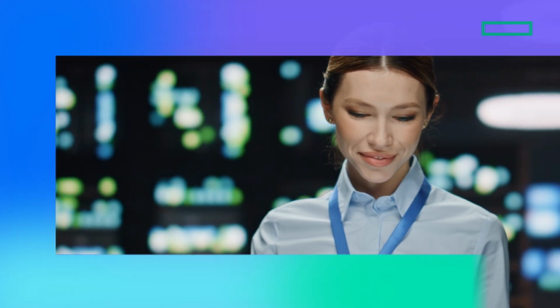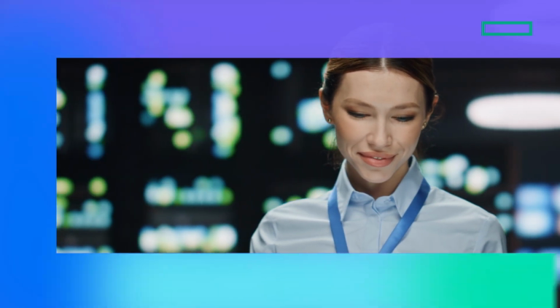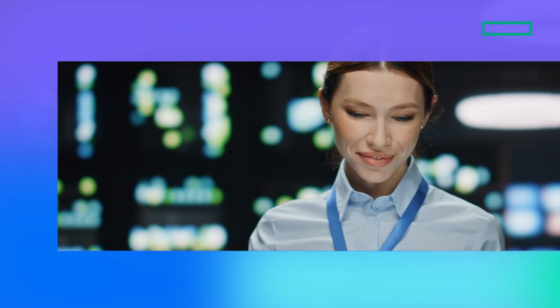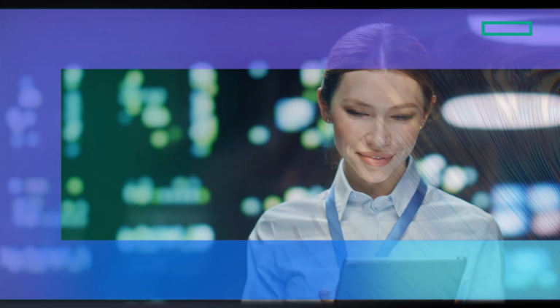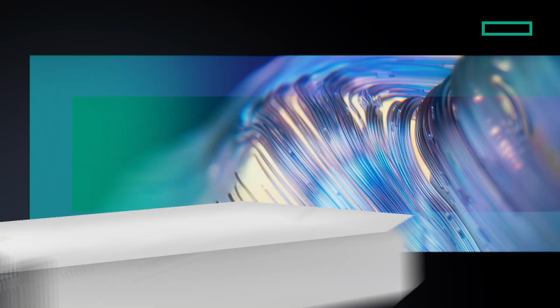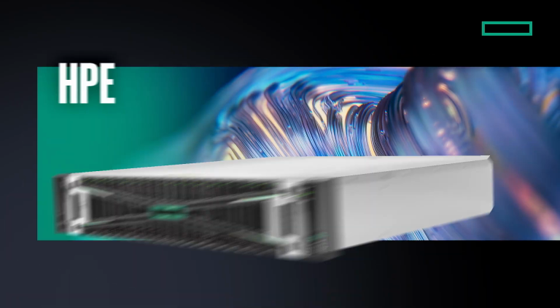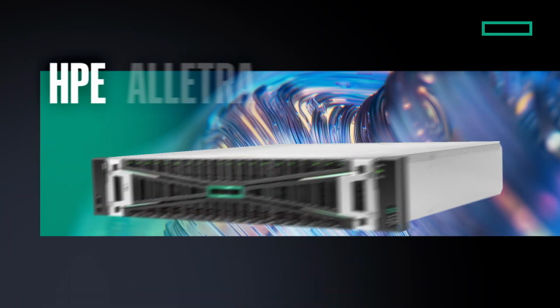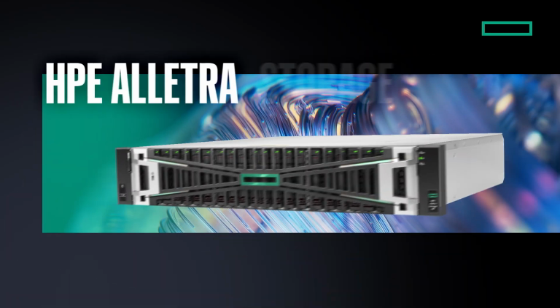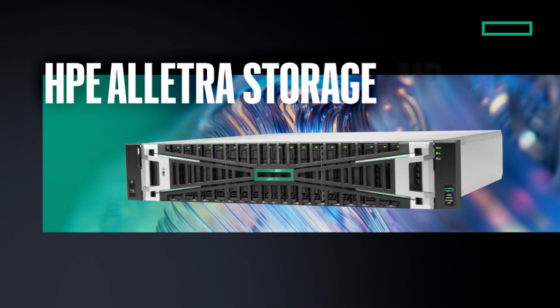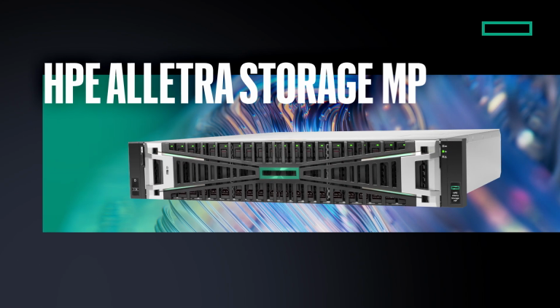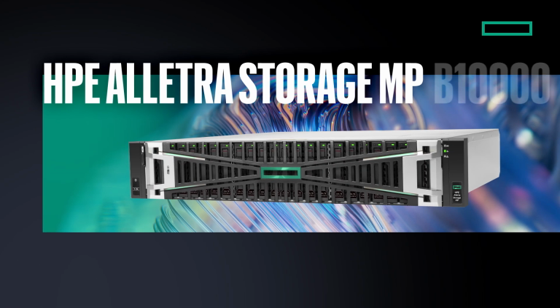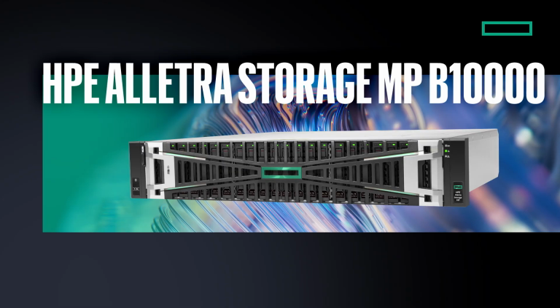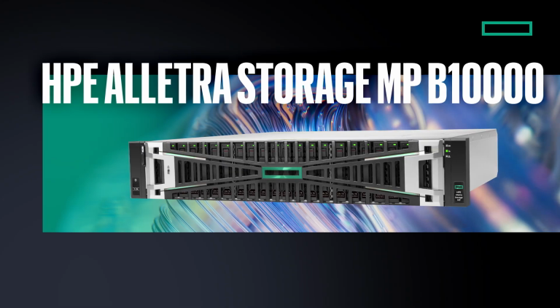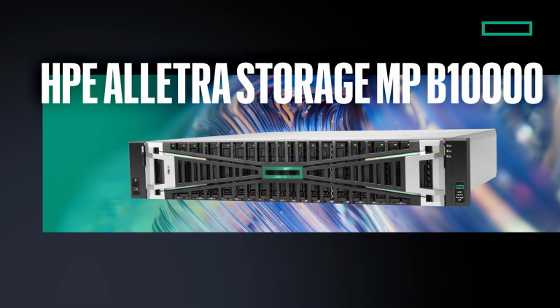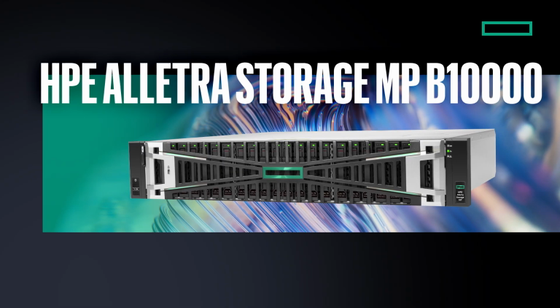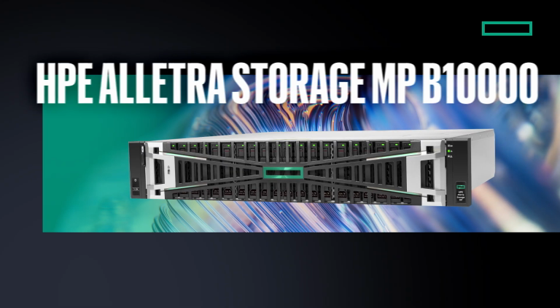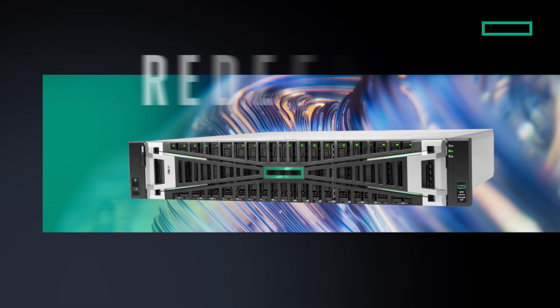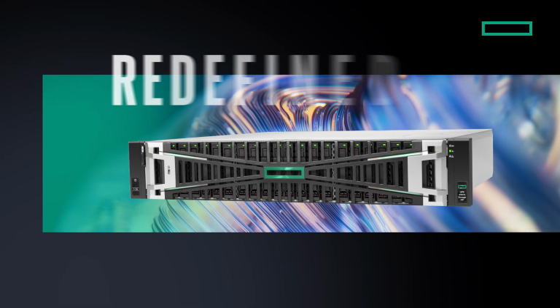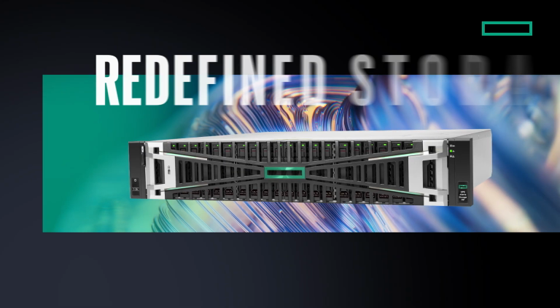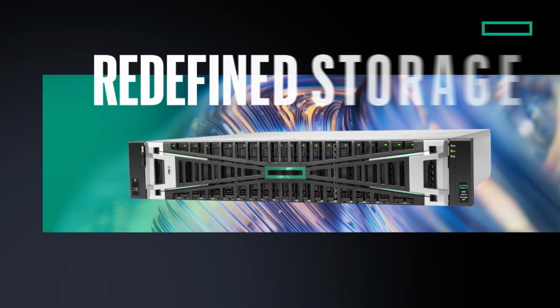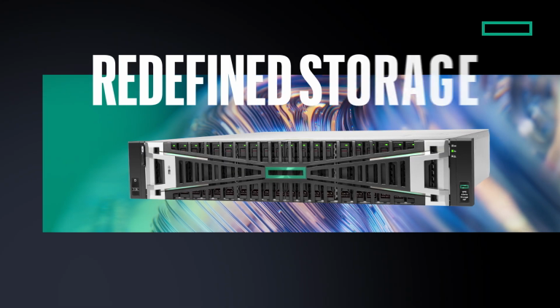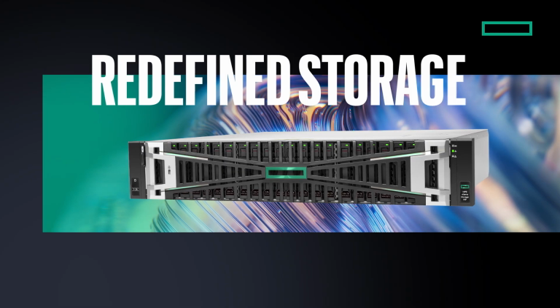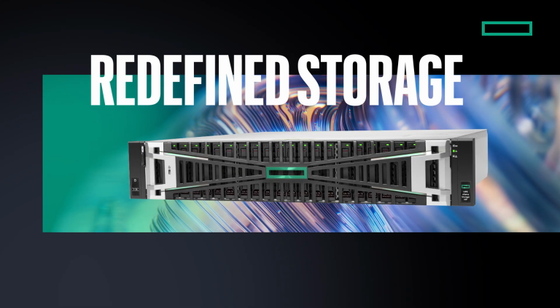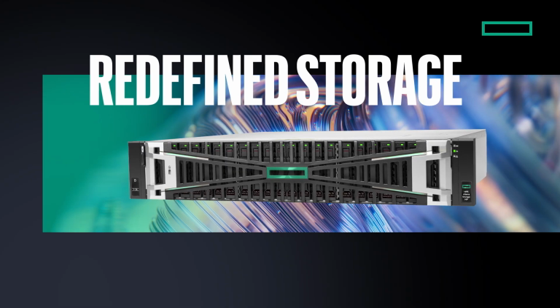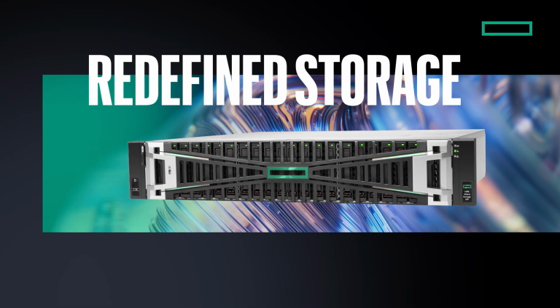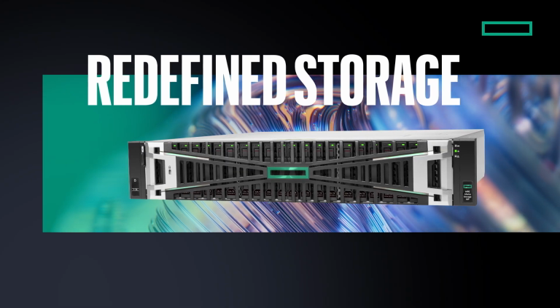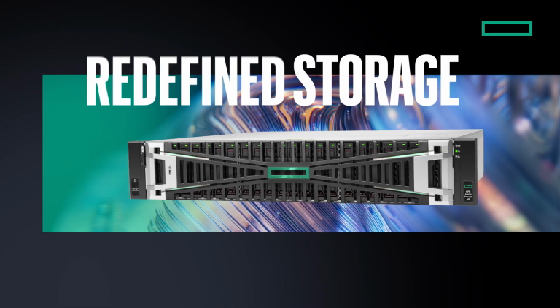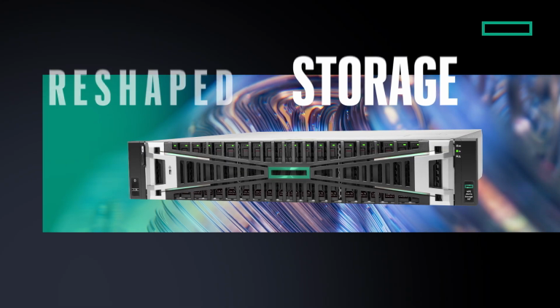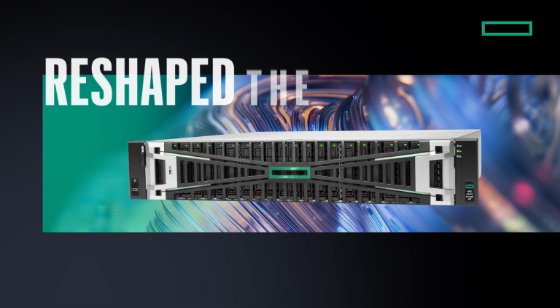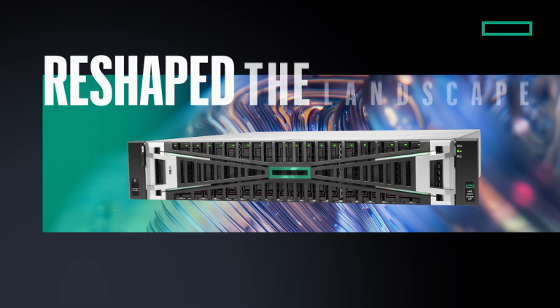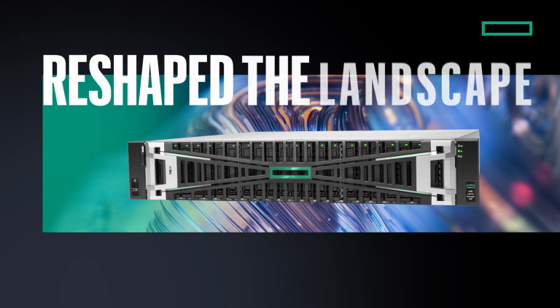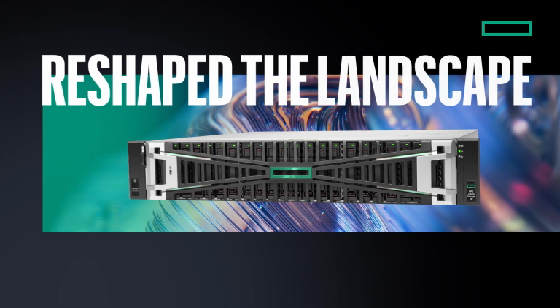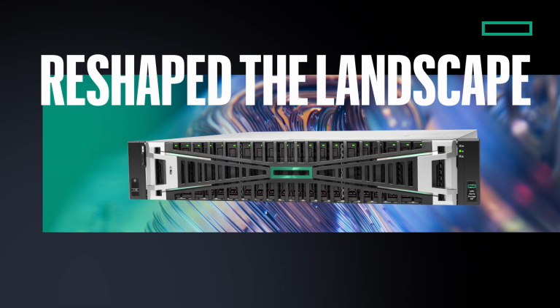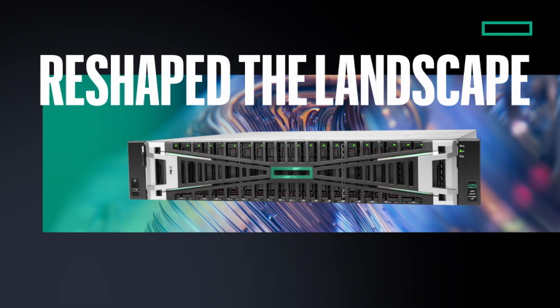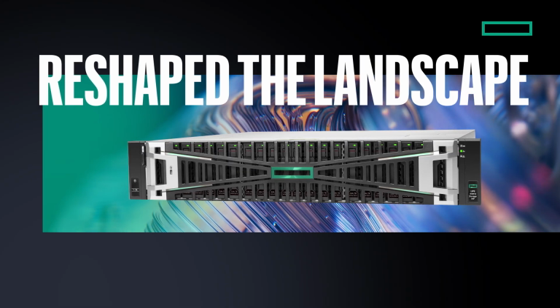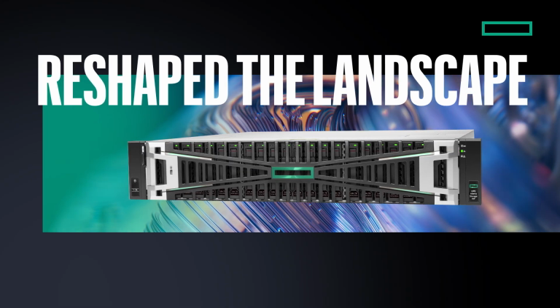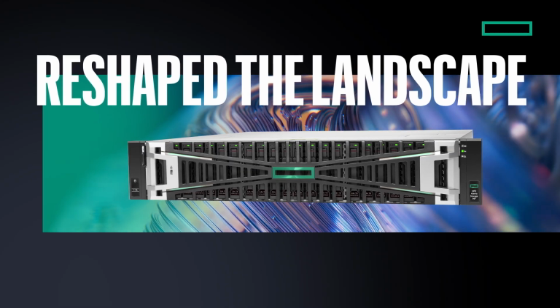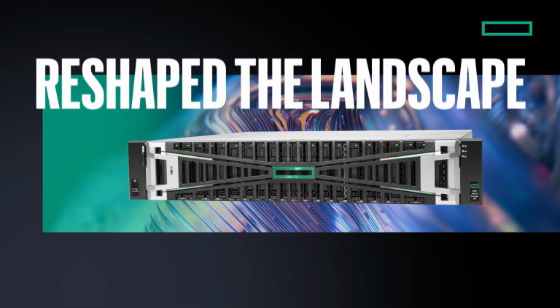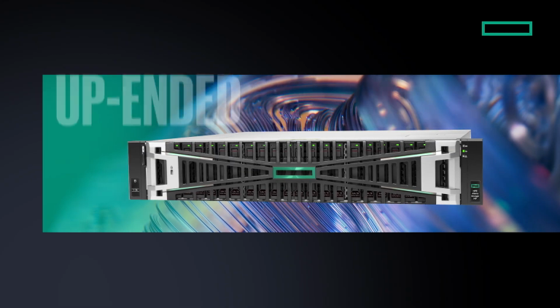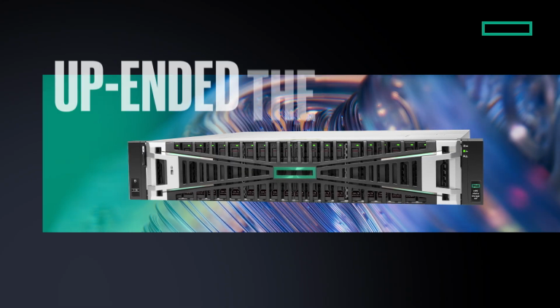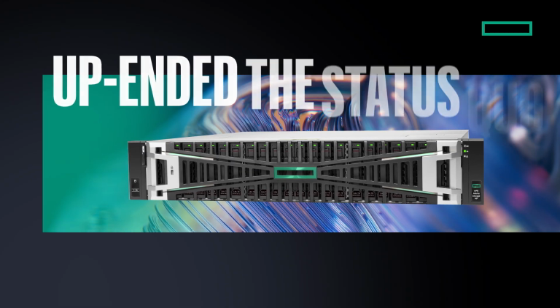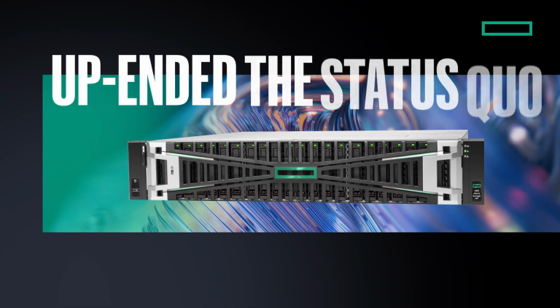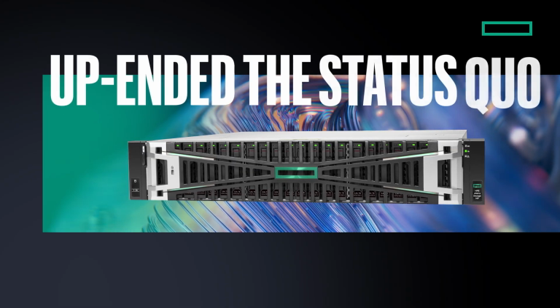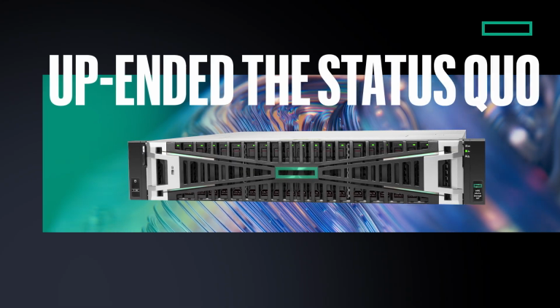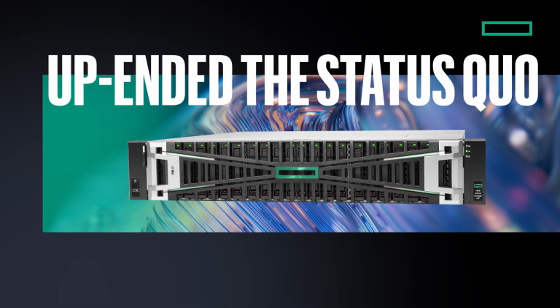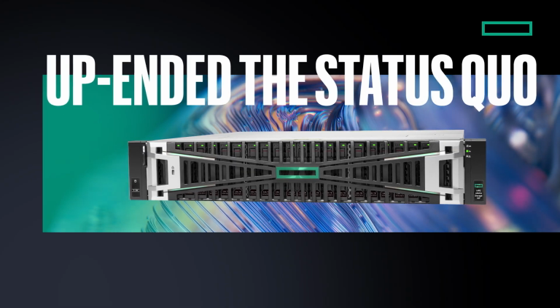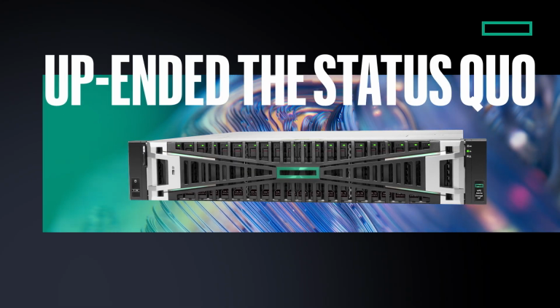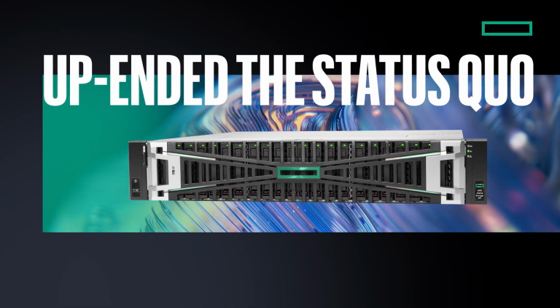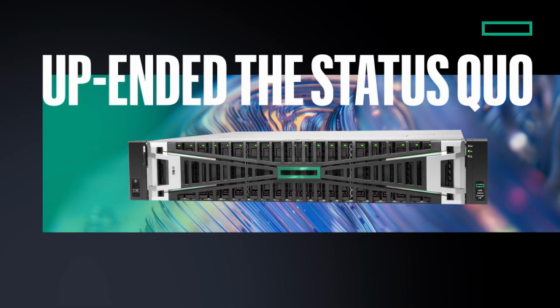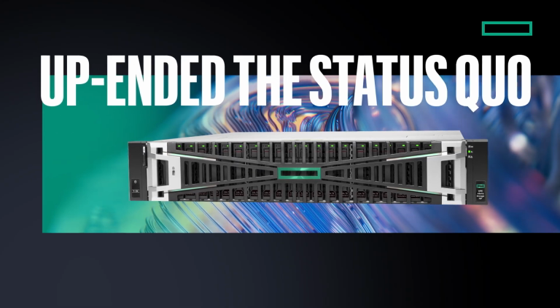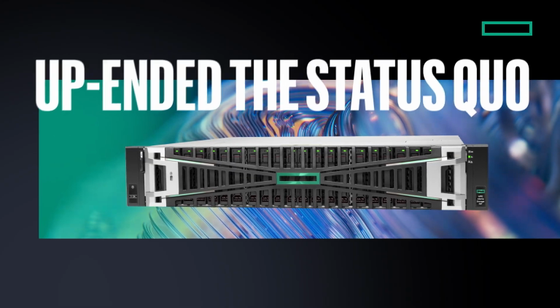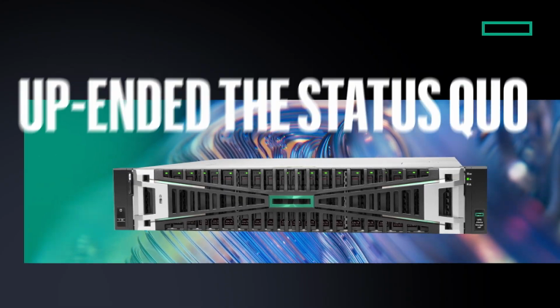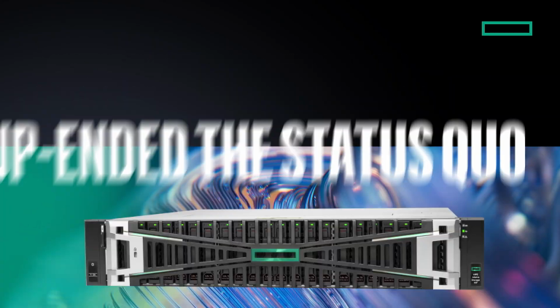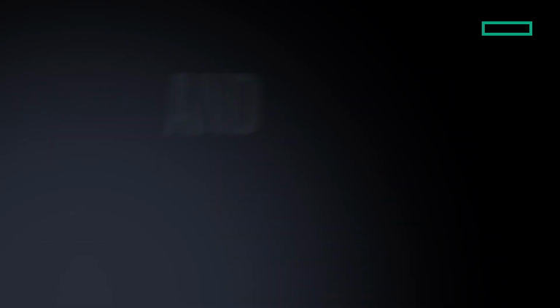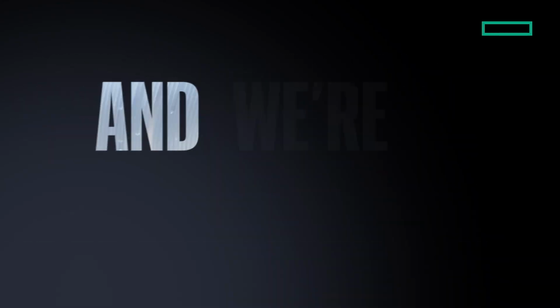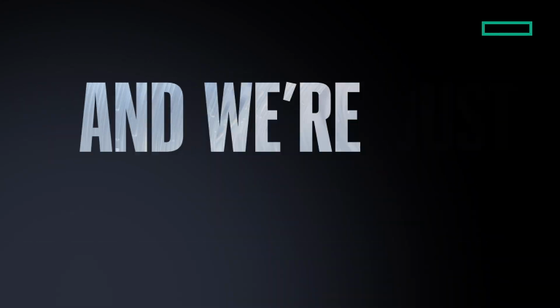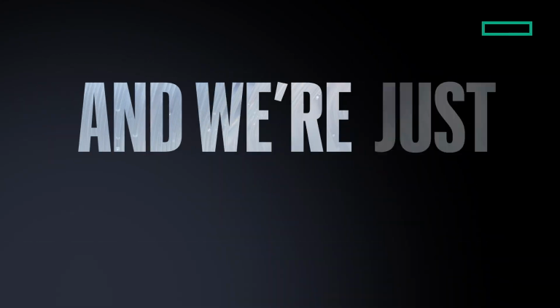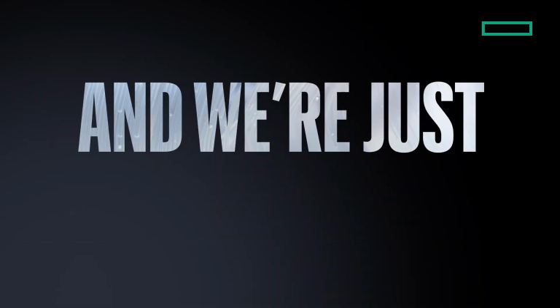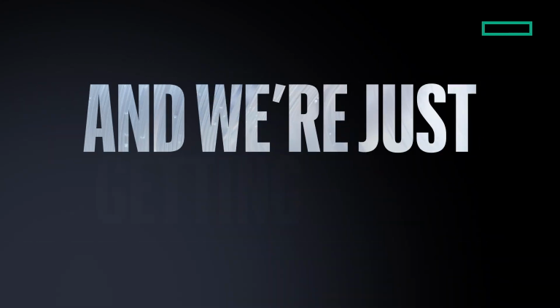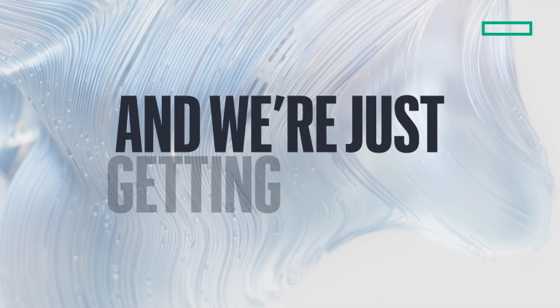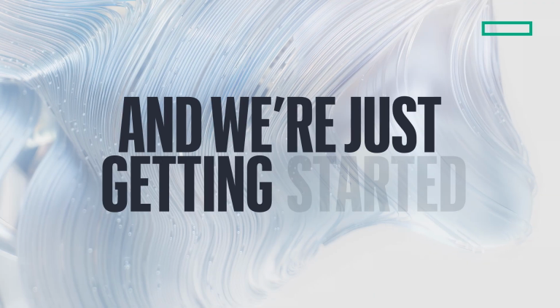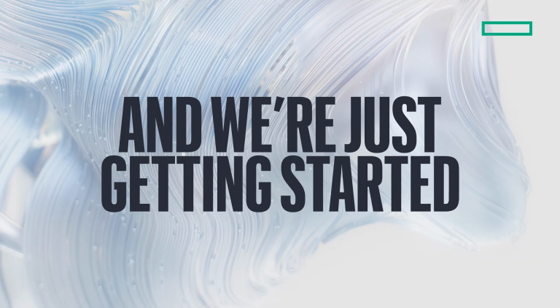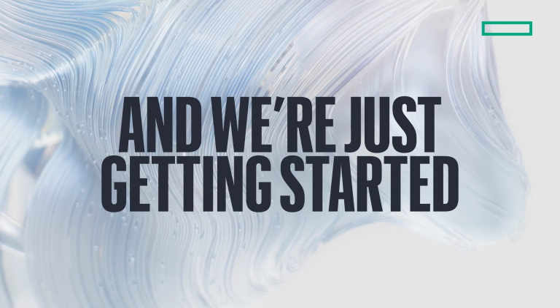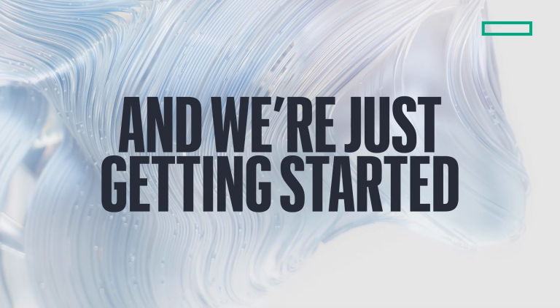Two years in, the B10,000 has redefined storage, reshaped the landscape, and upended the status quo. And we're just getting started.